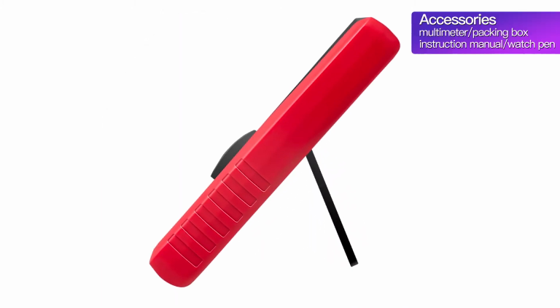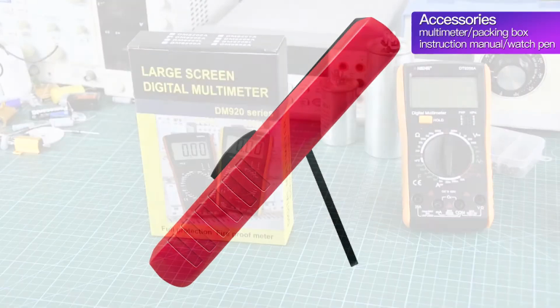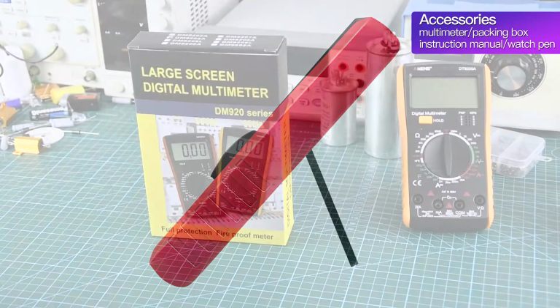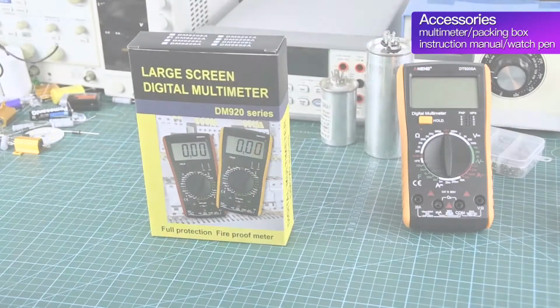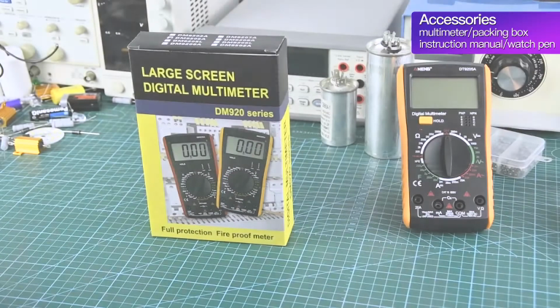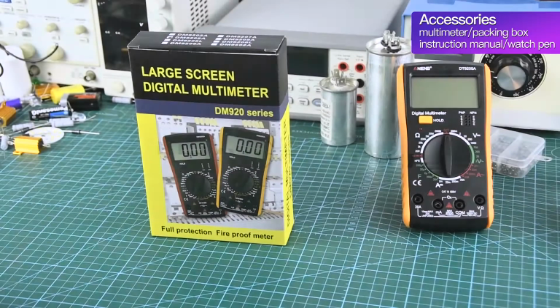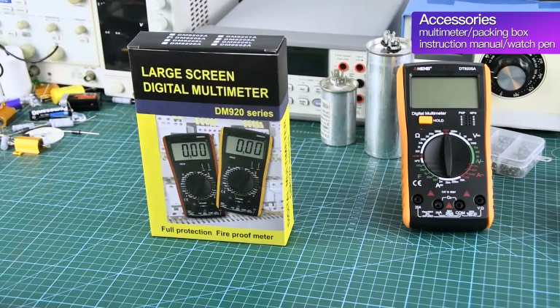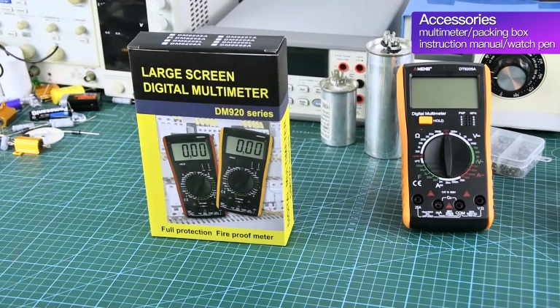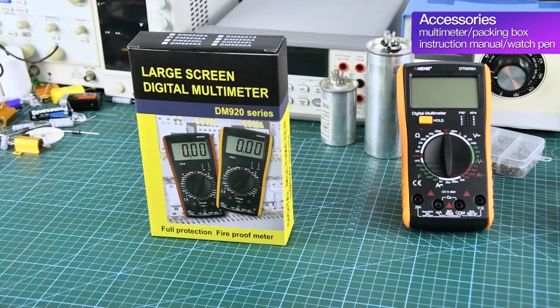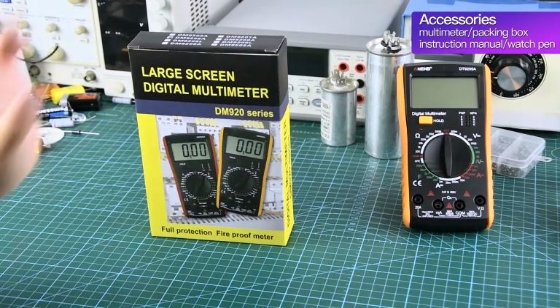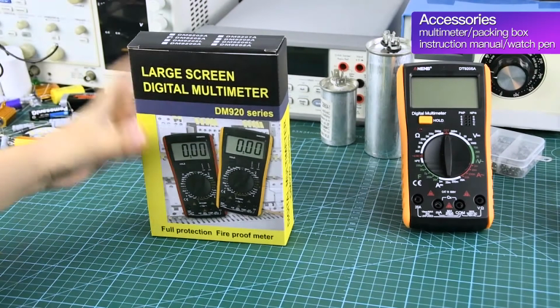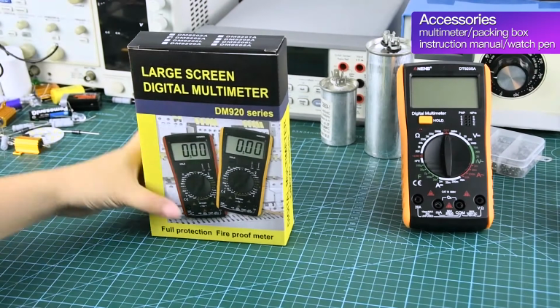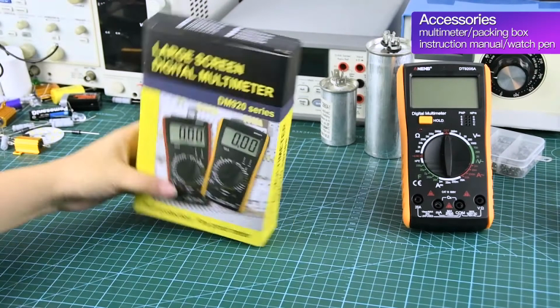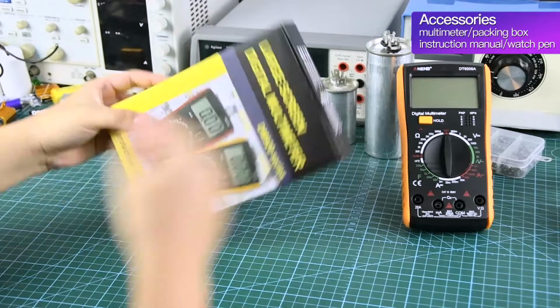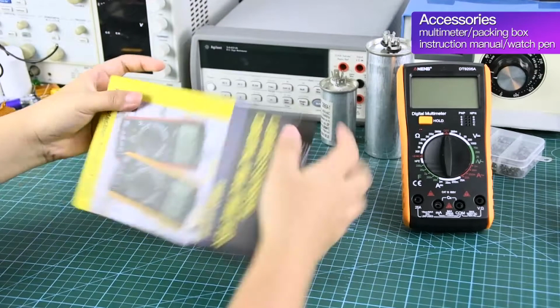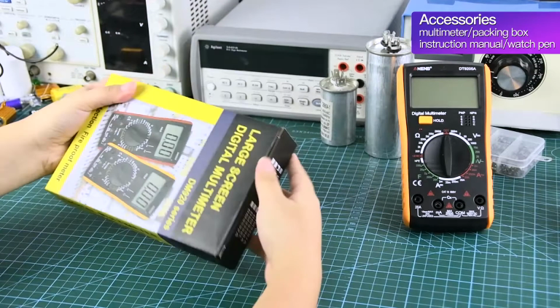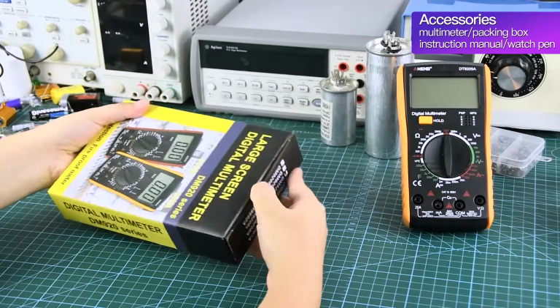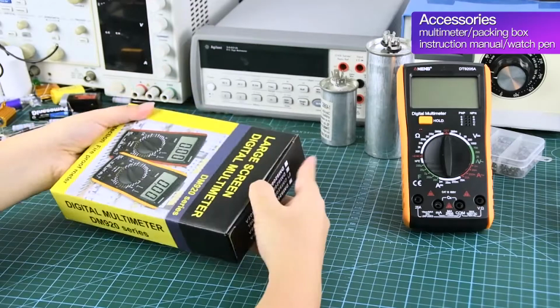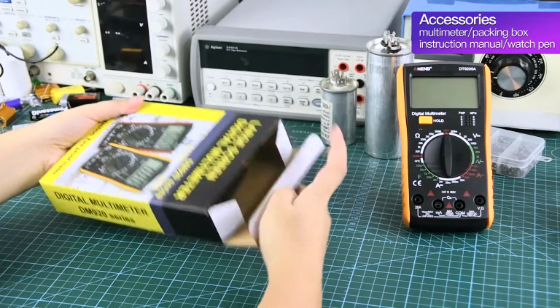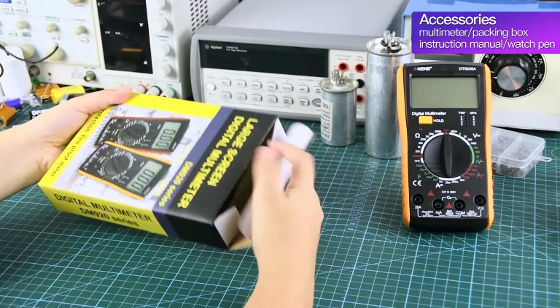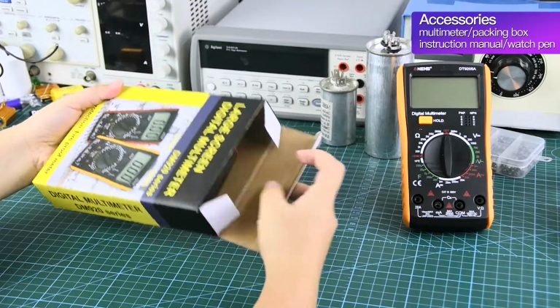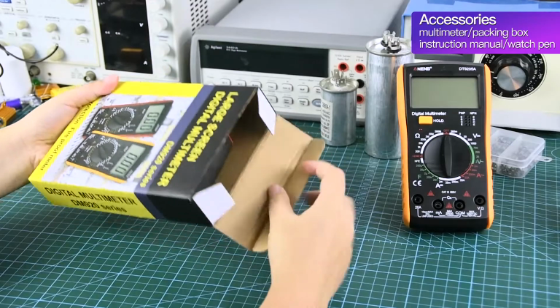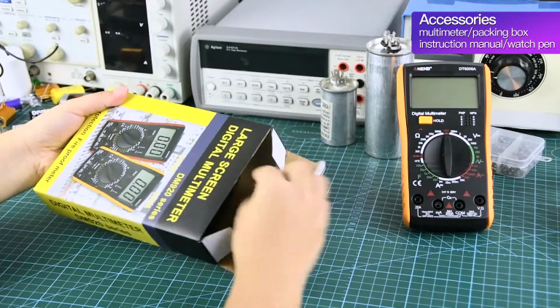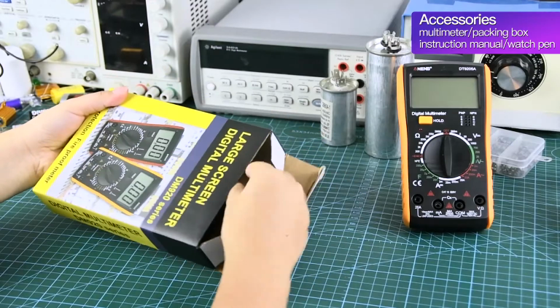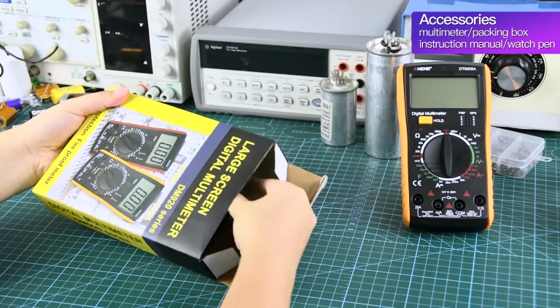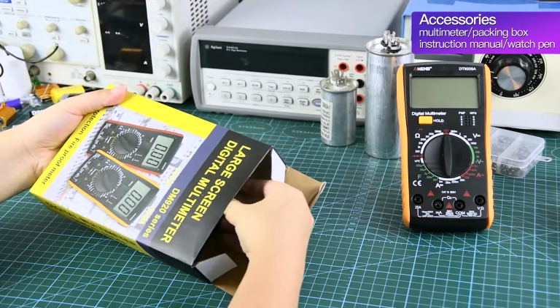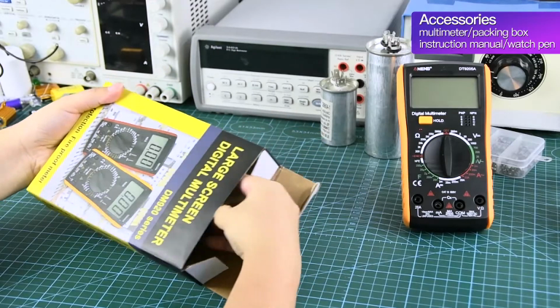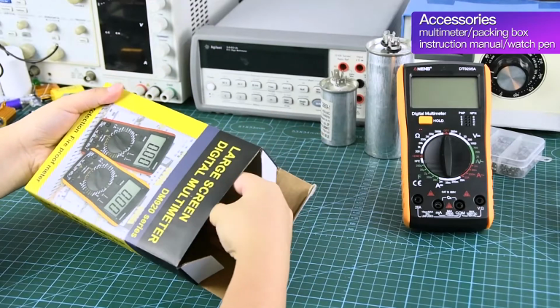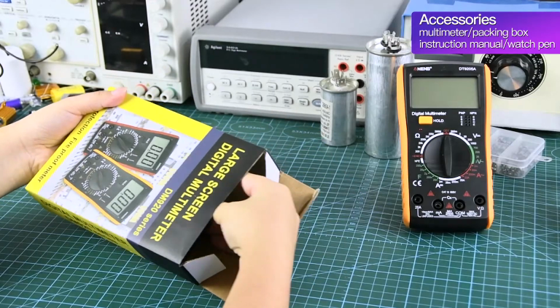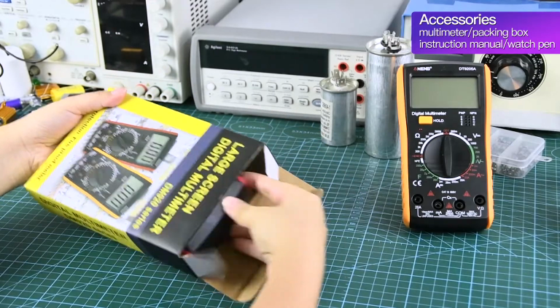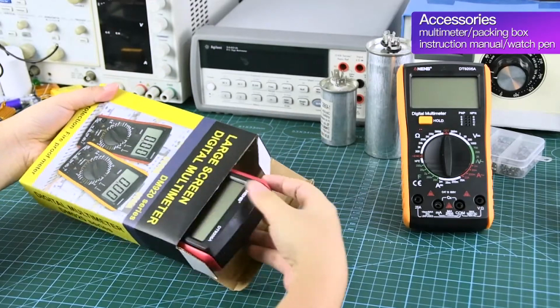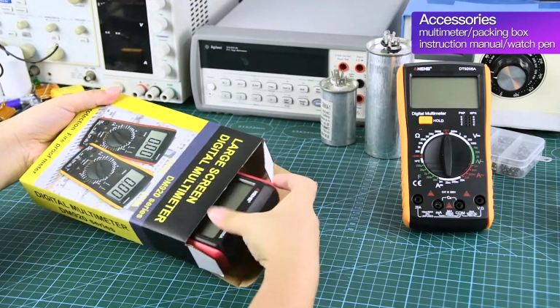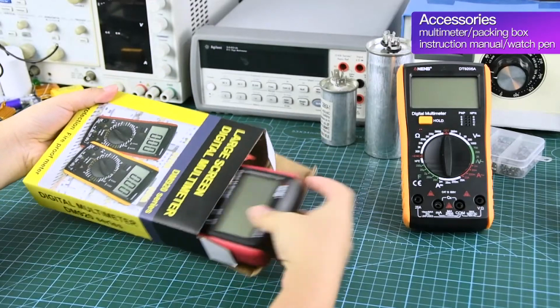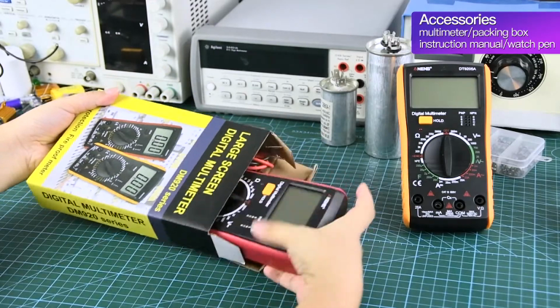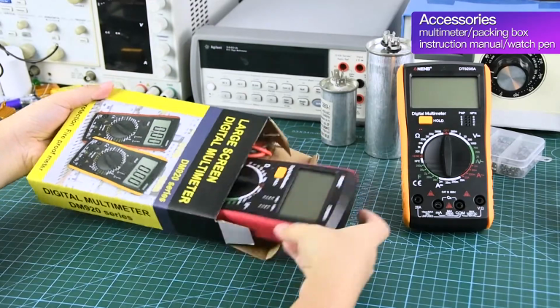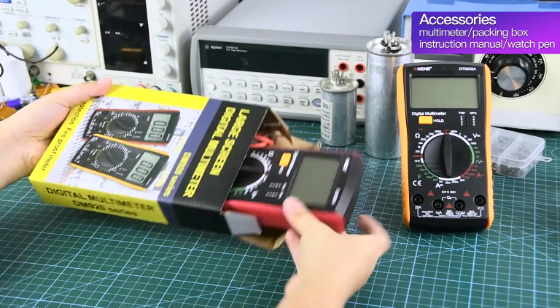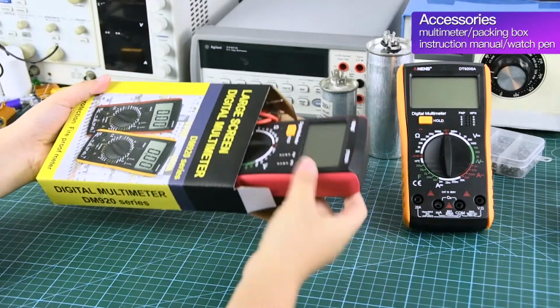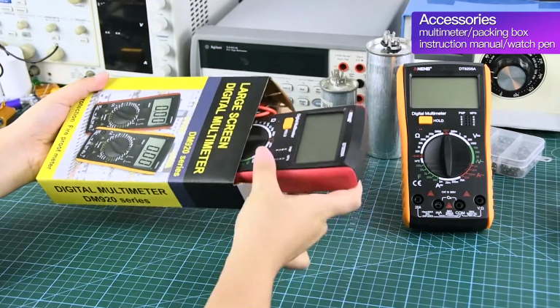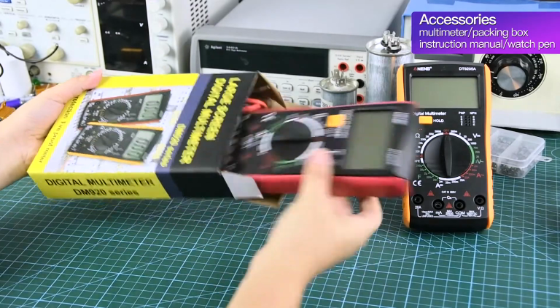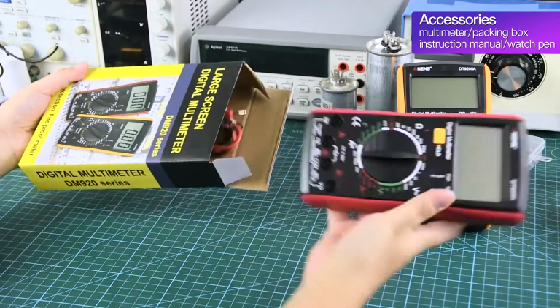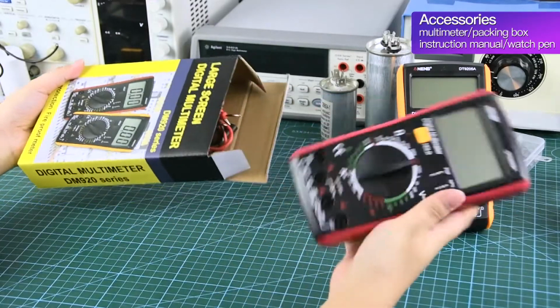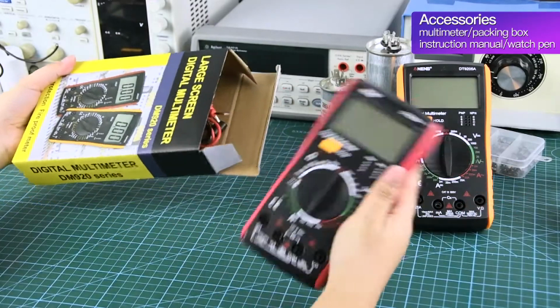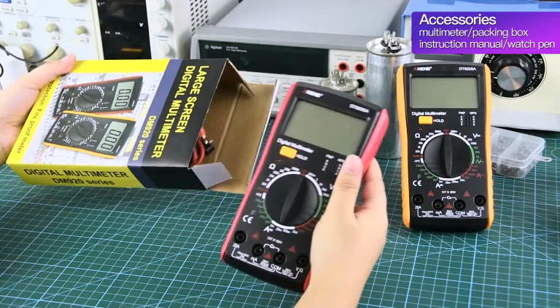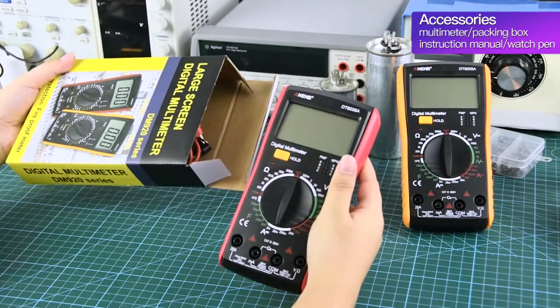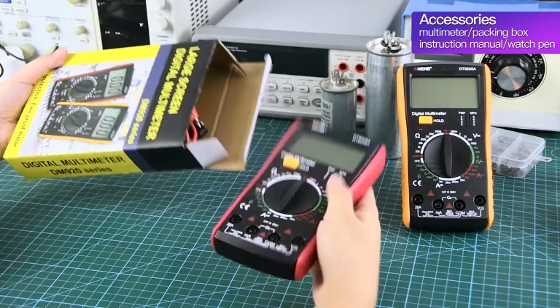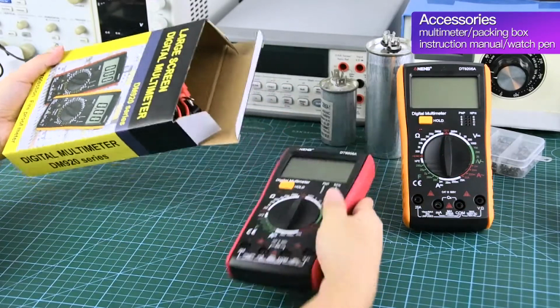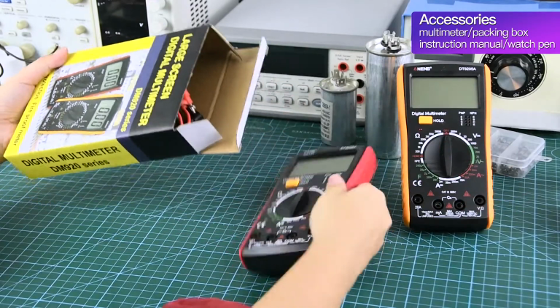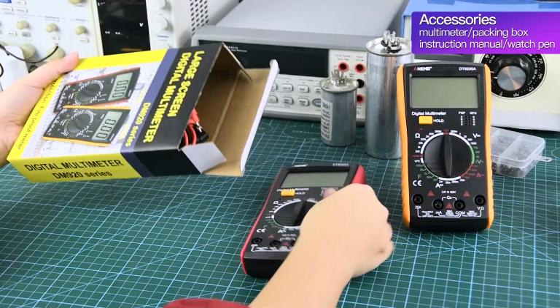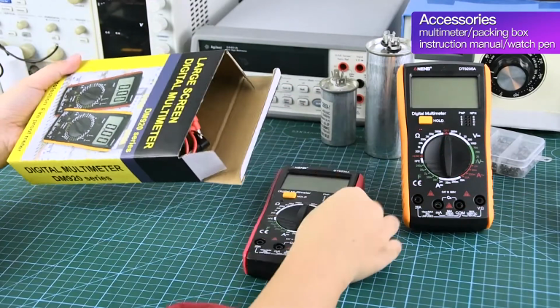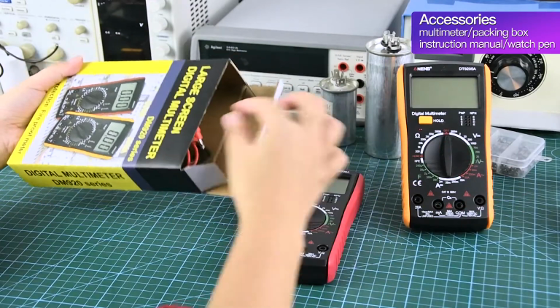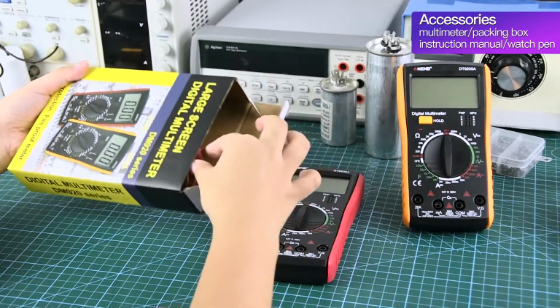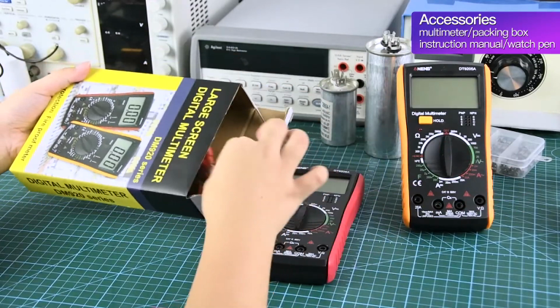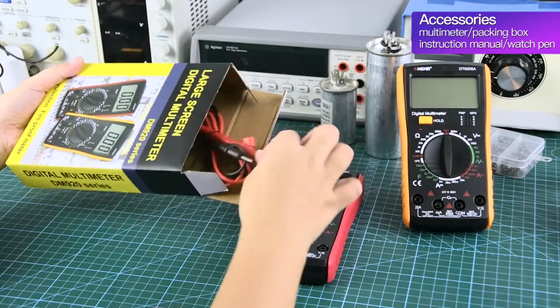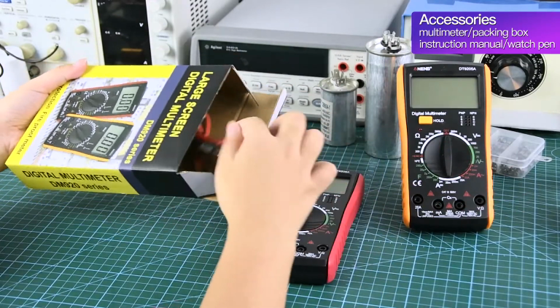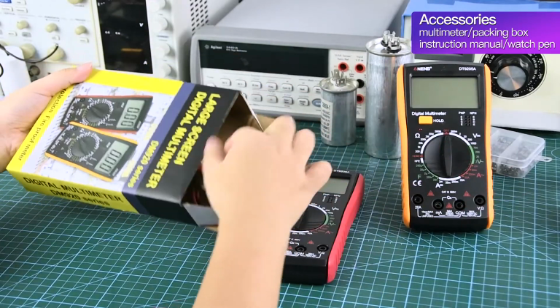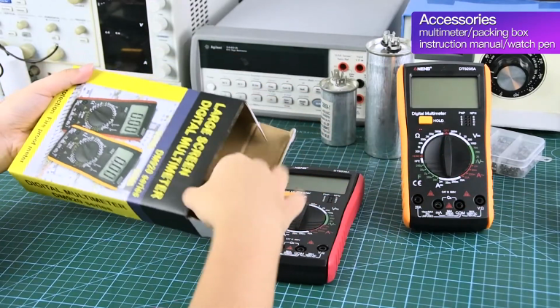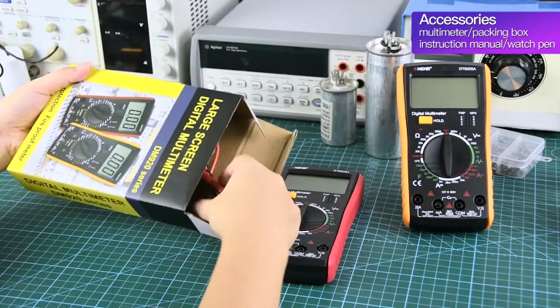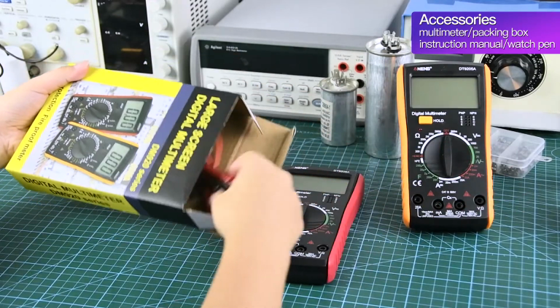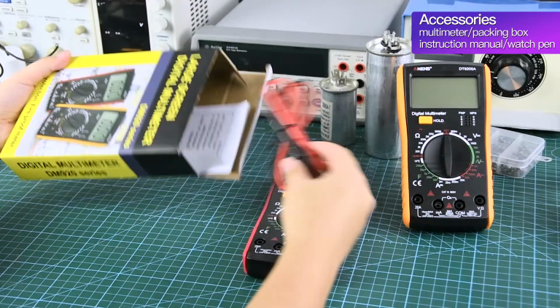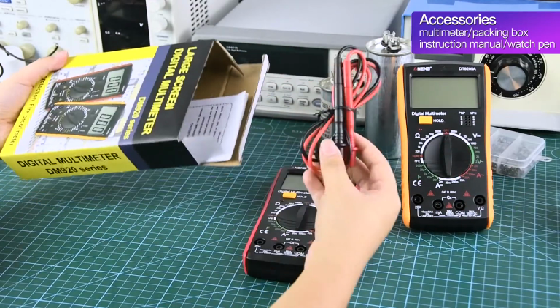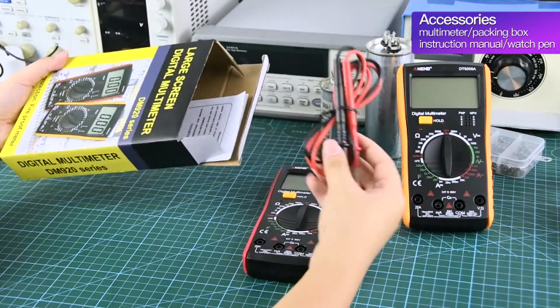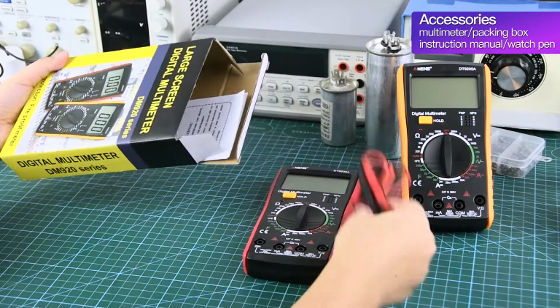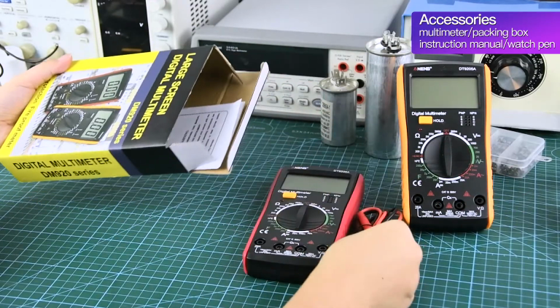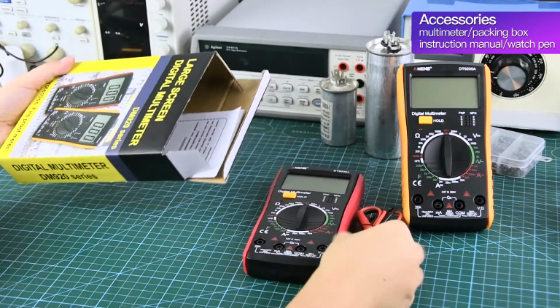Product accessories: Multimeter Watch Pen, Instruction Manual, Packing Box.